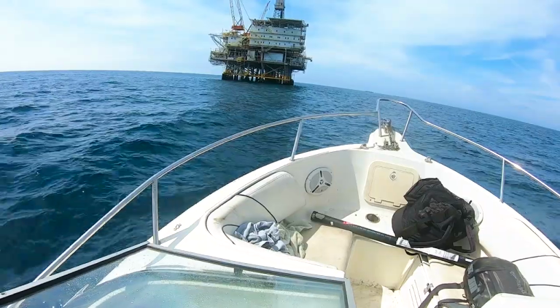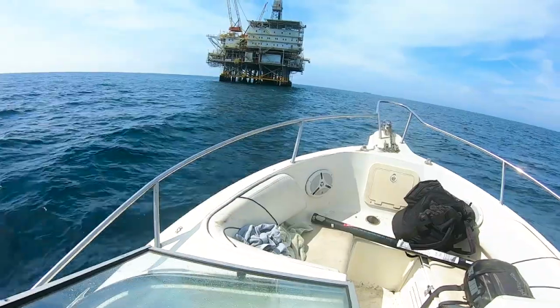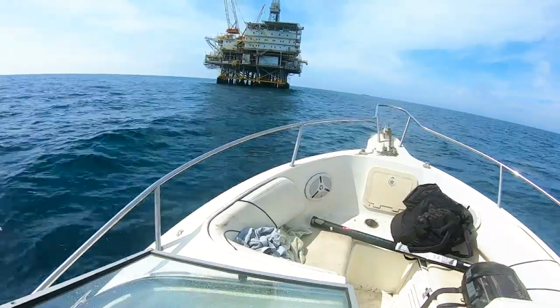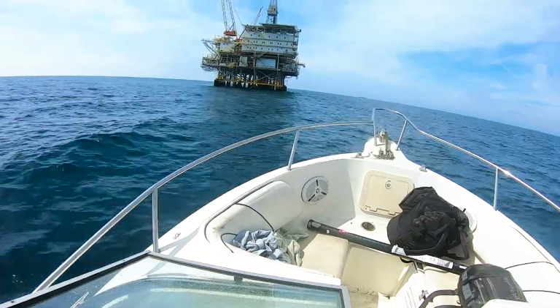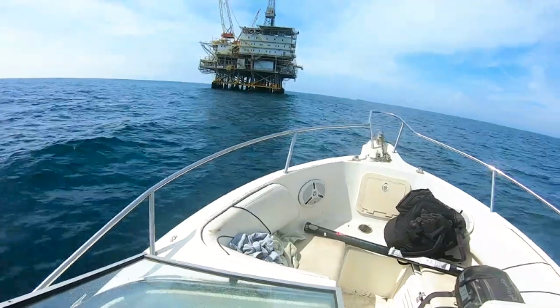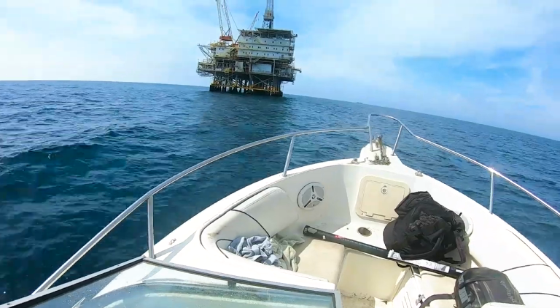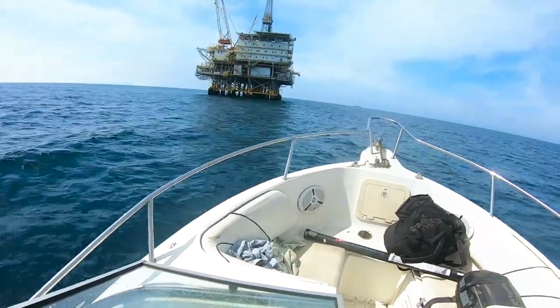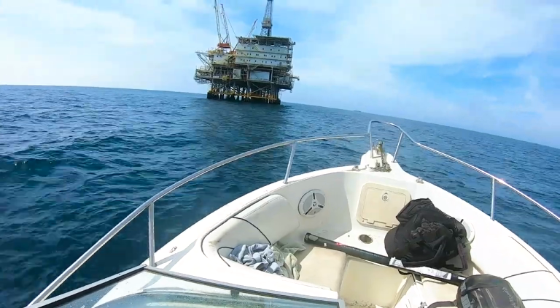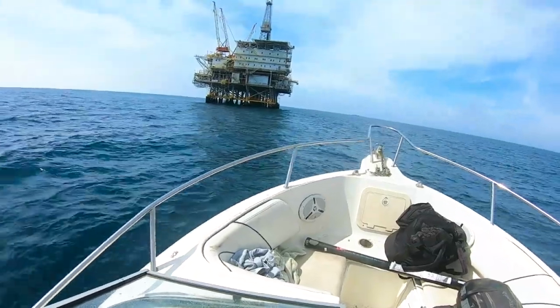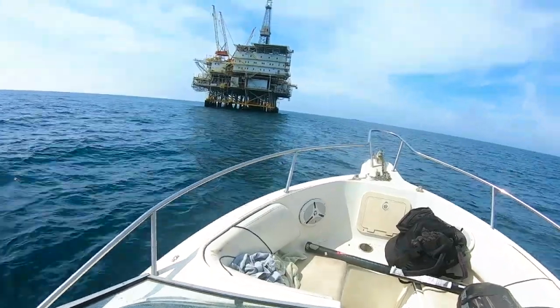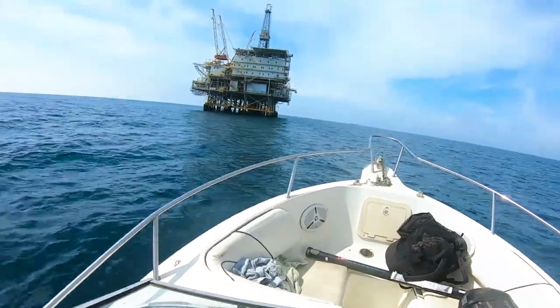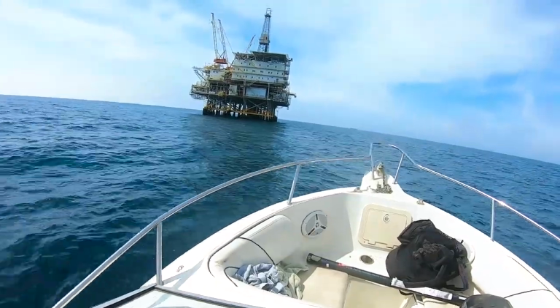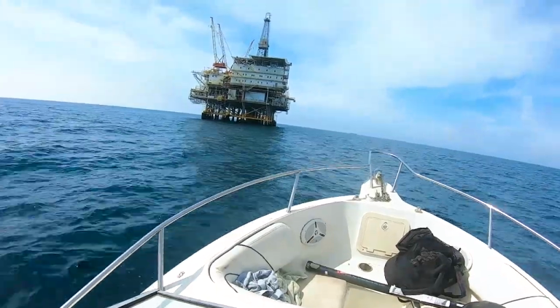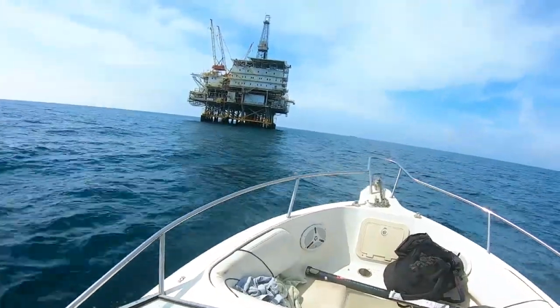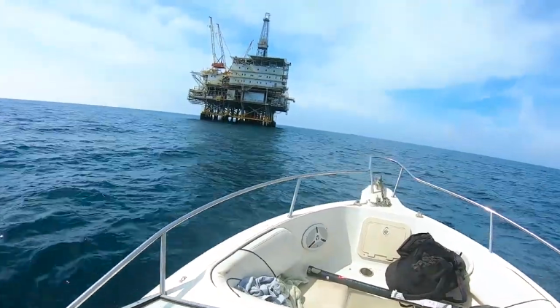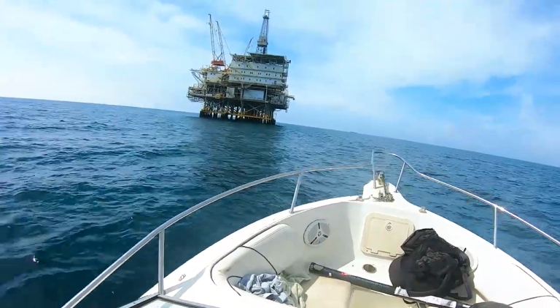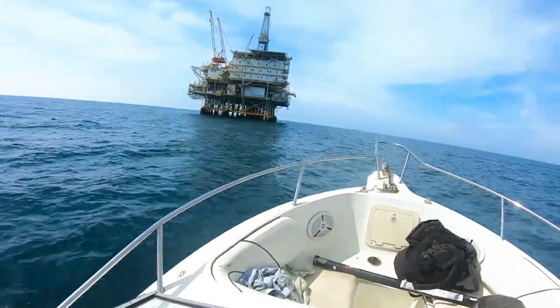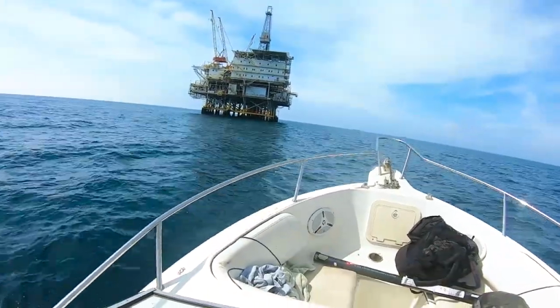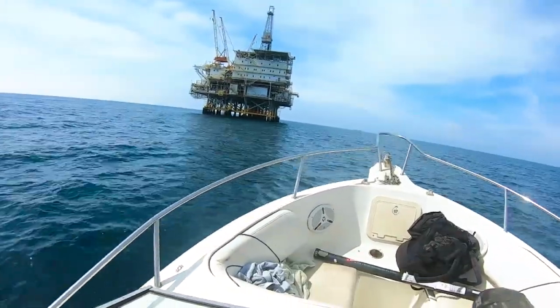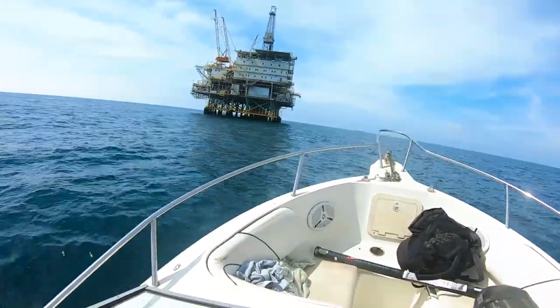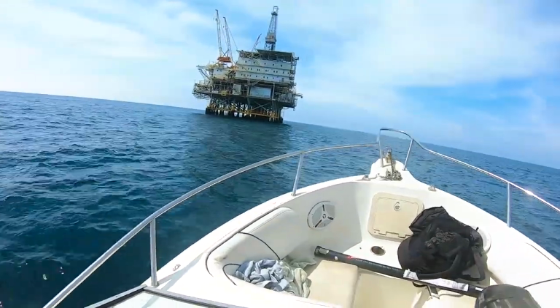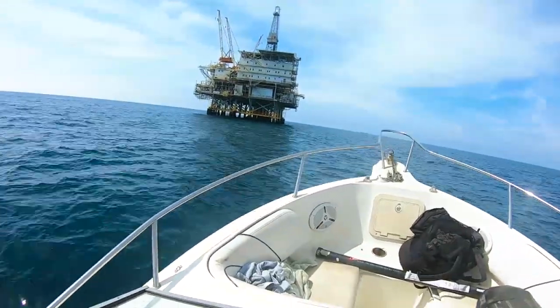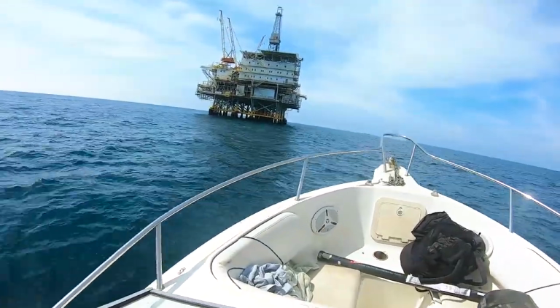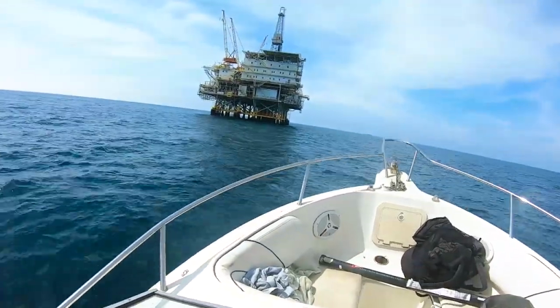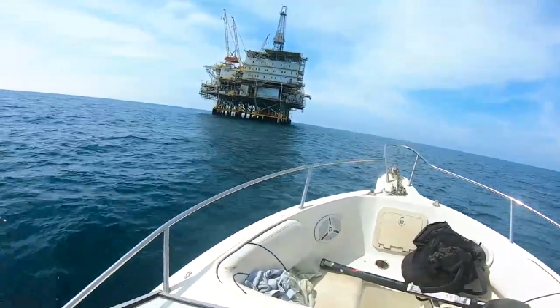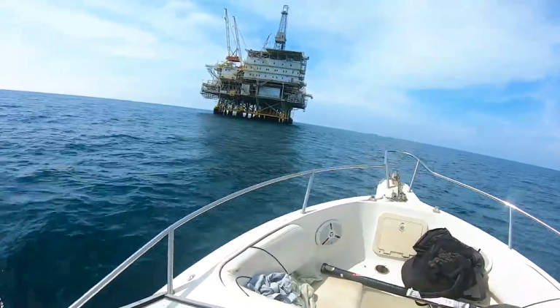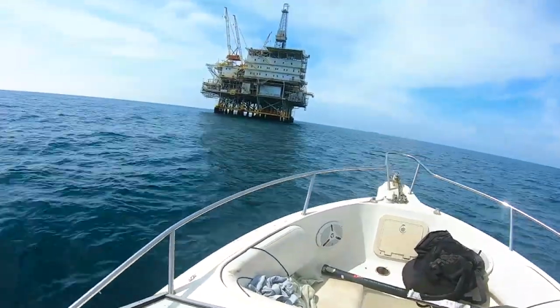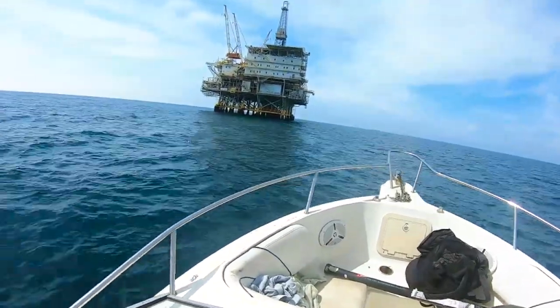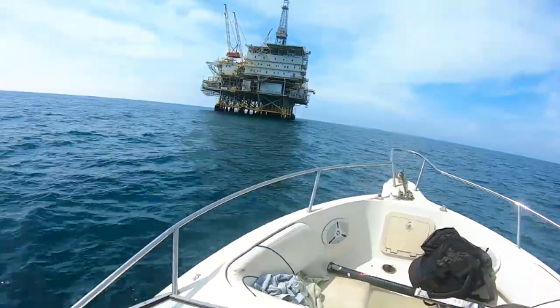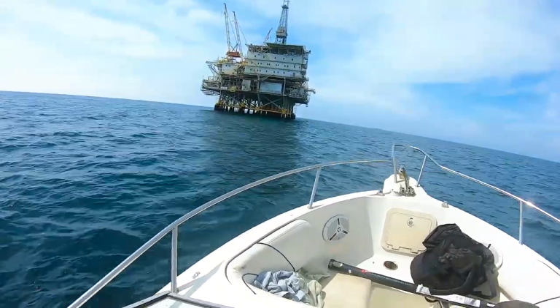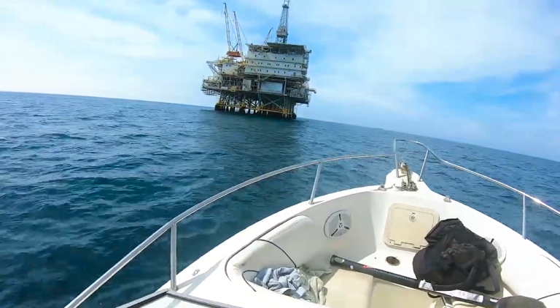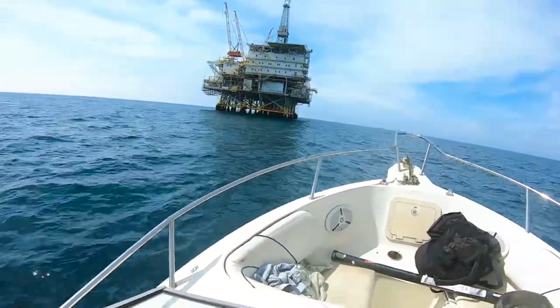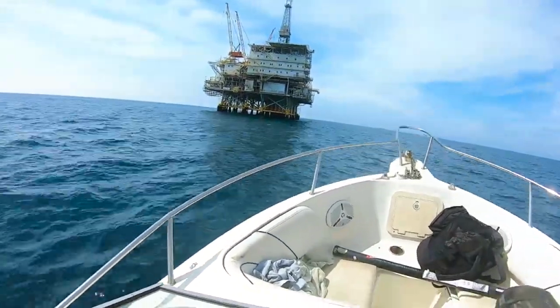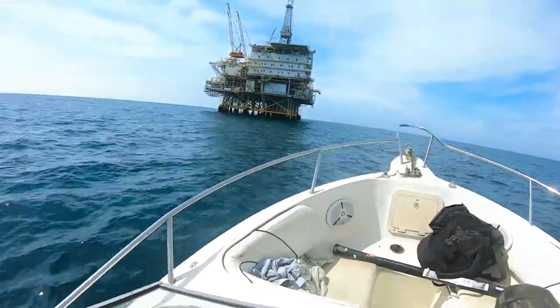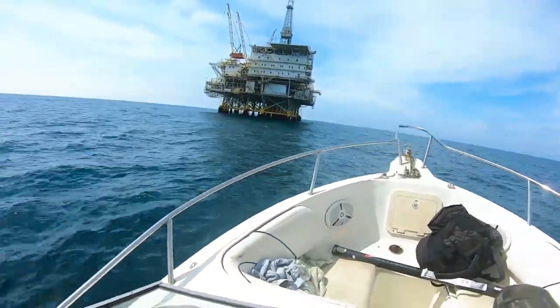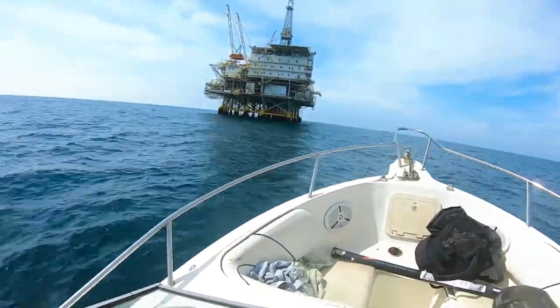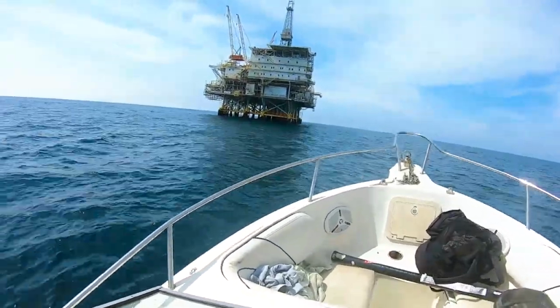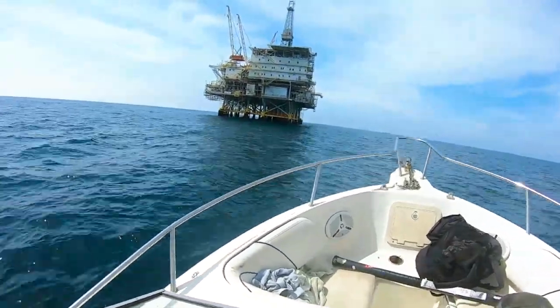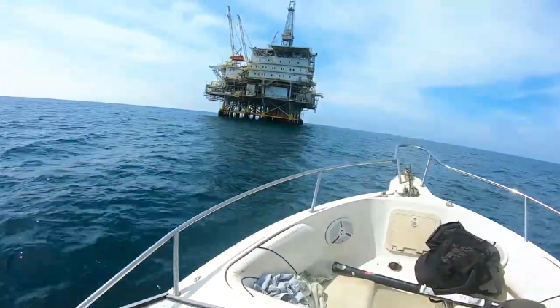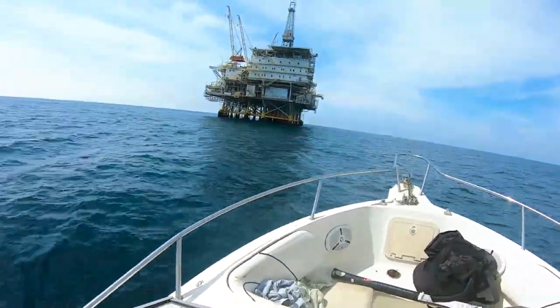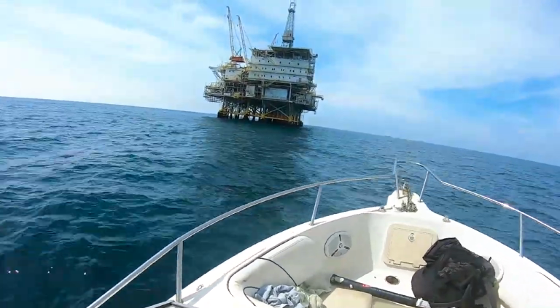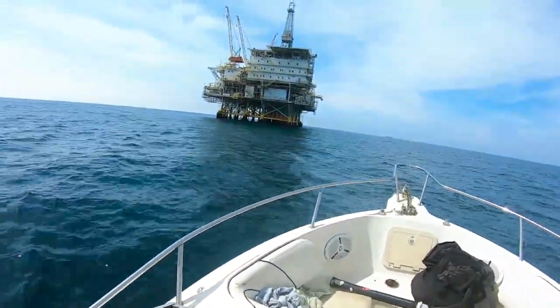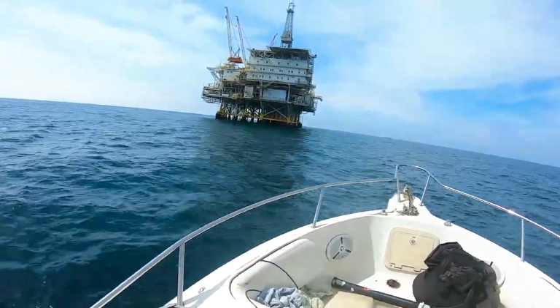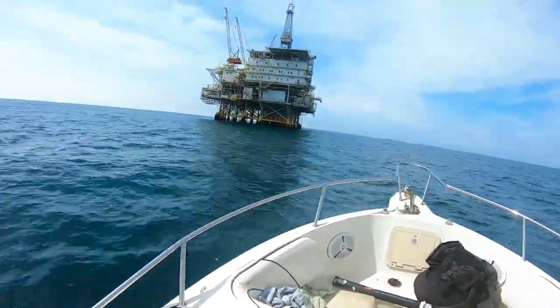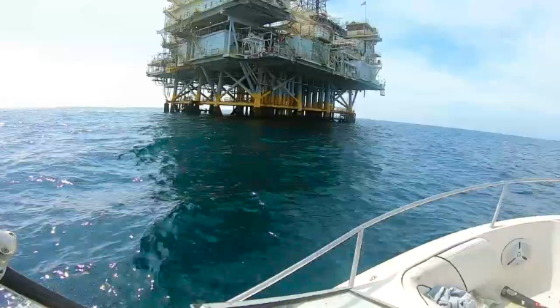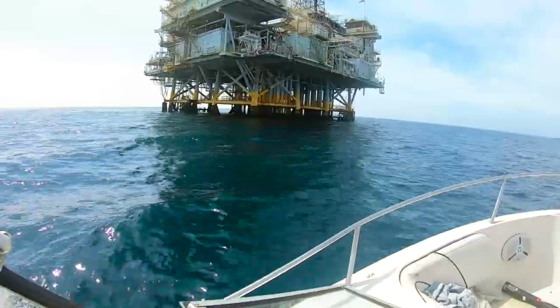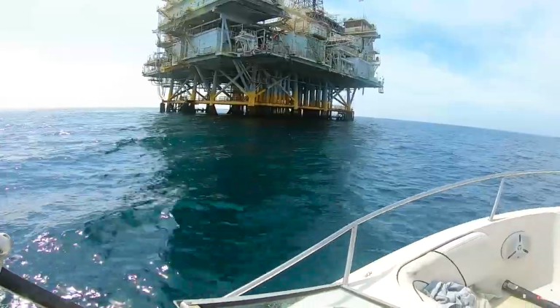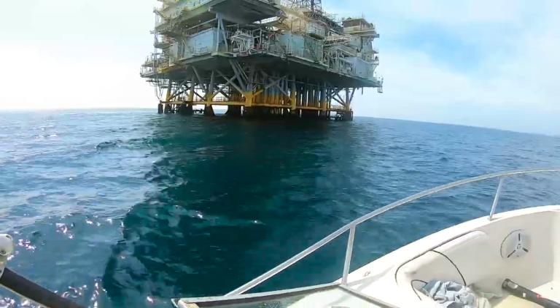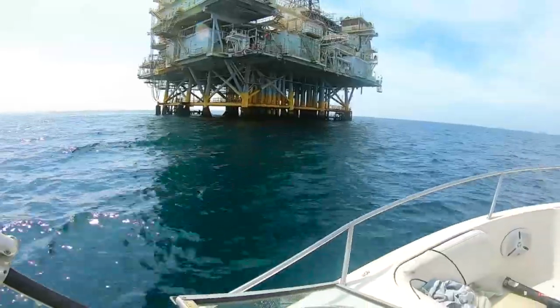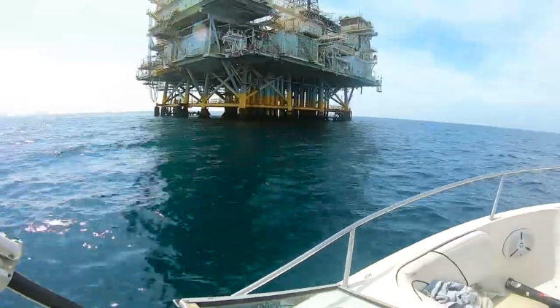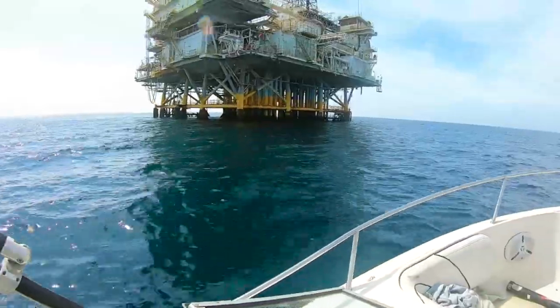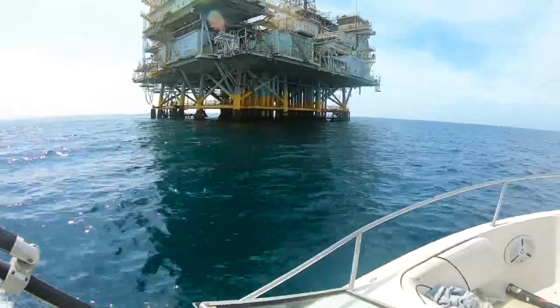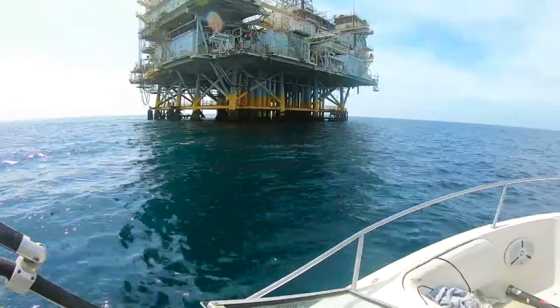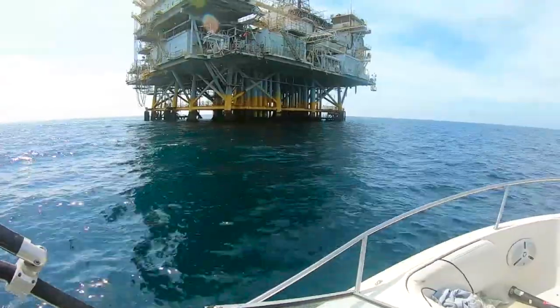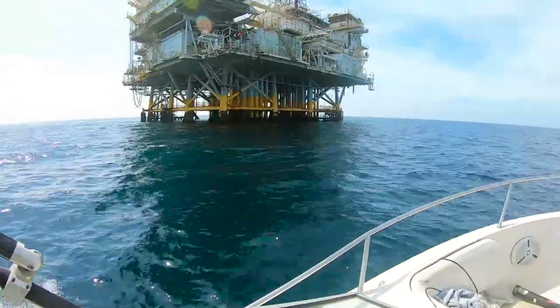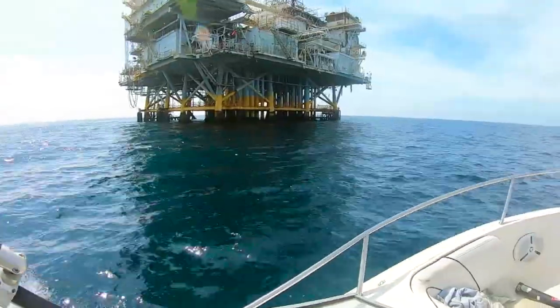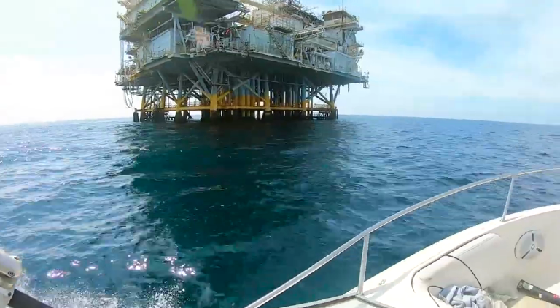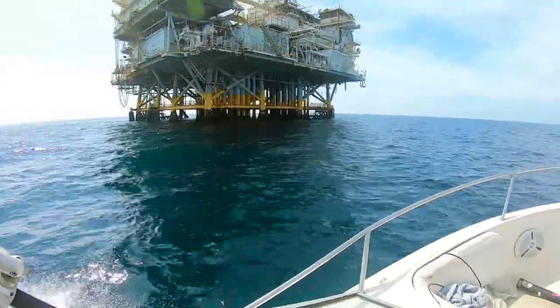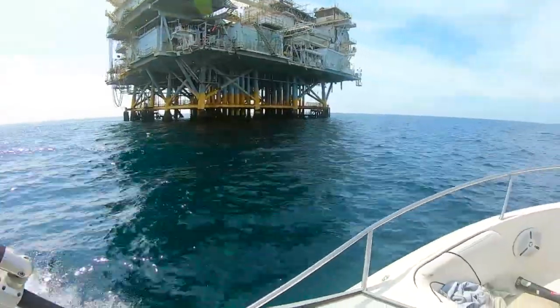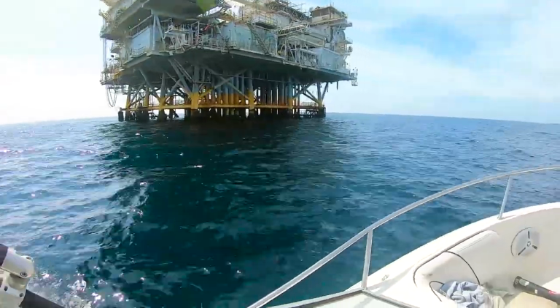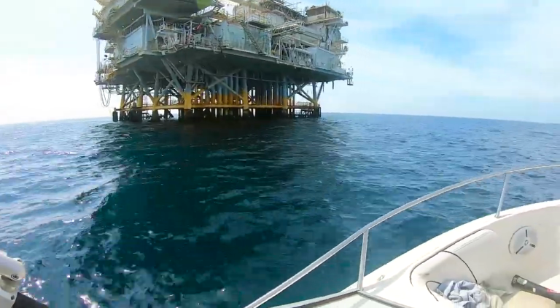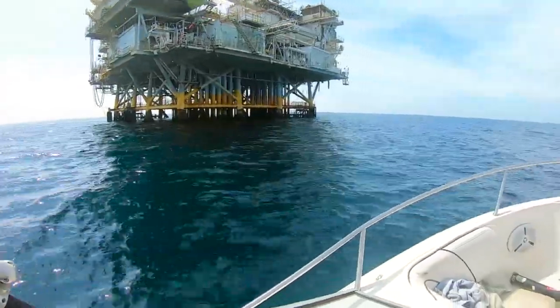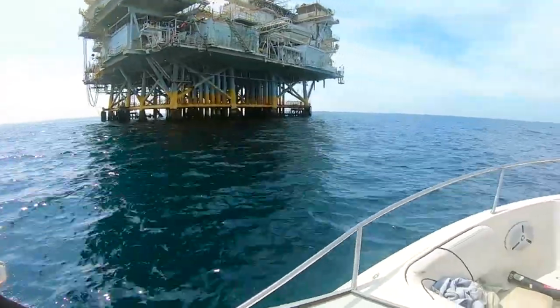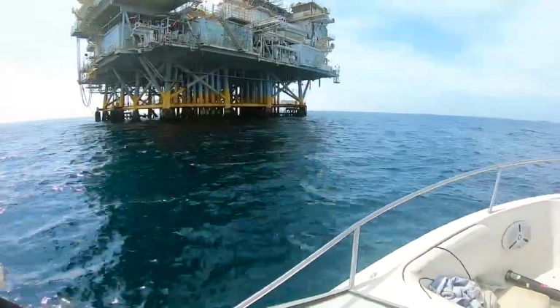Hey guys, welcome back to the channel. Today you're going to learn about what it's like to spearfish along the rigs here in Southern California.